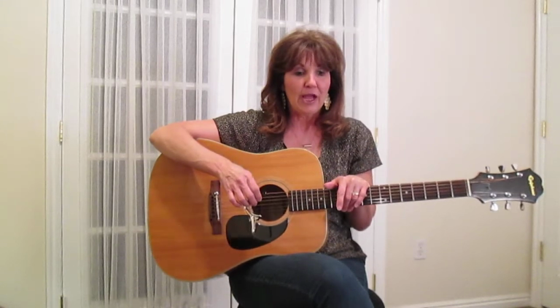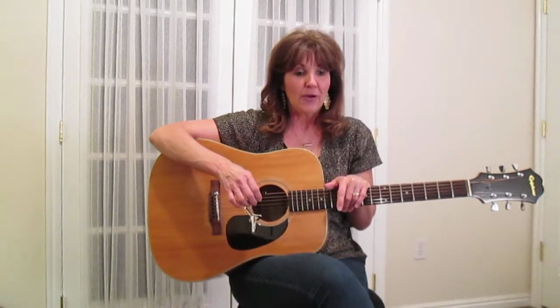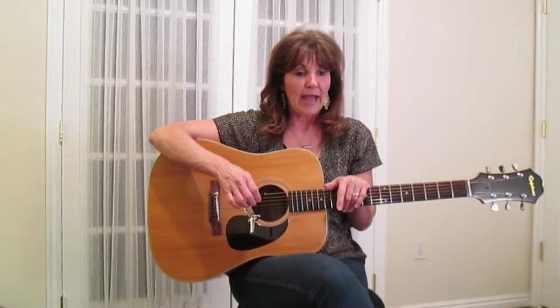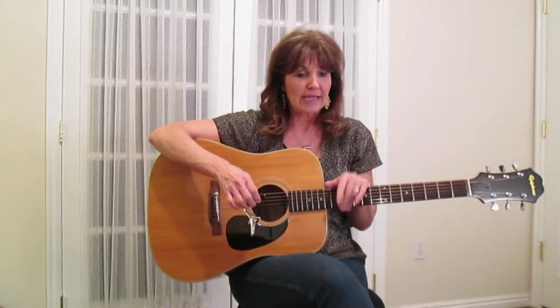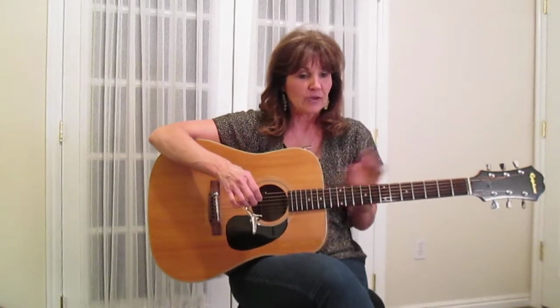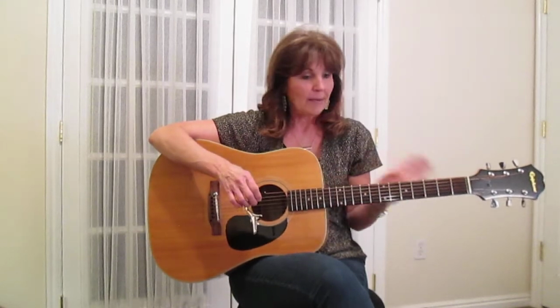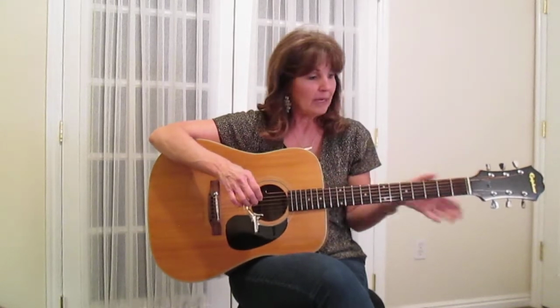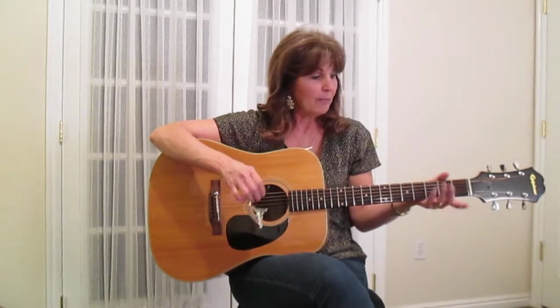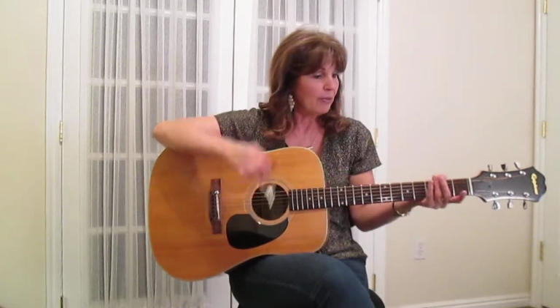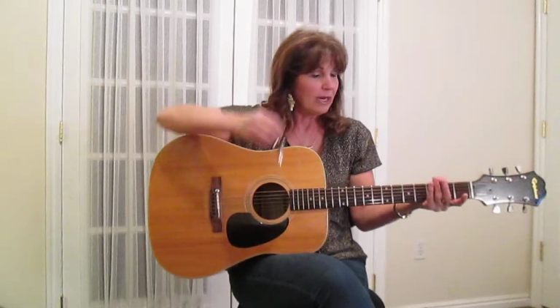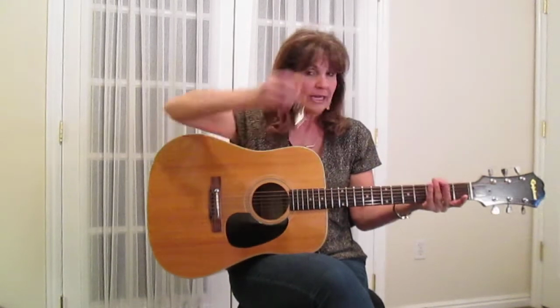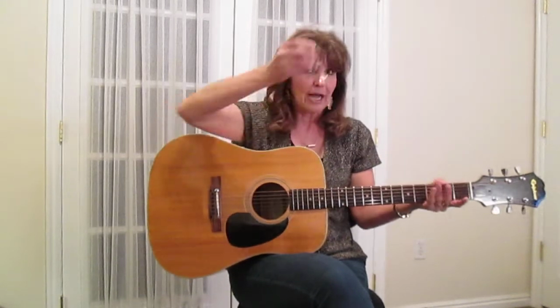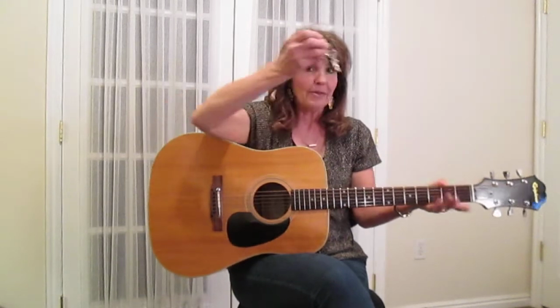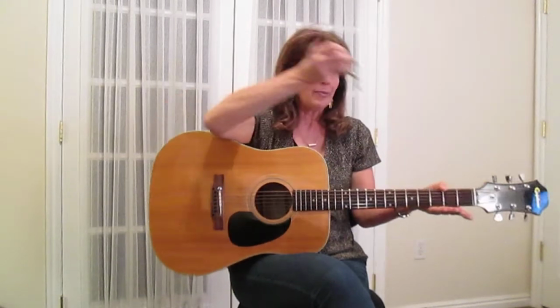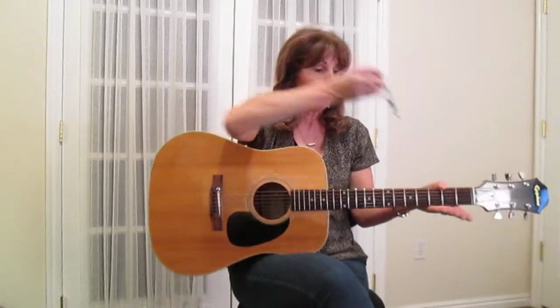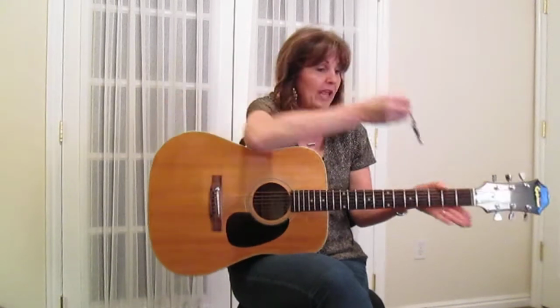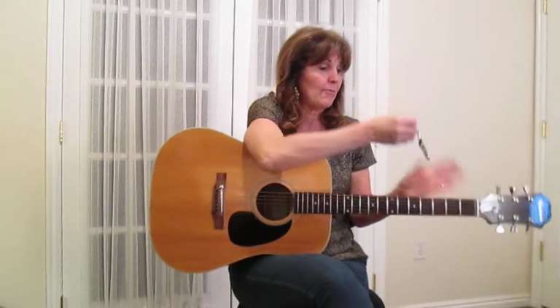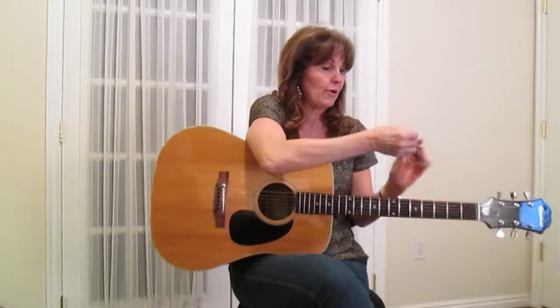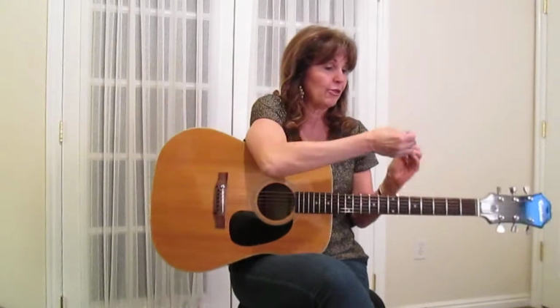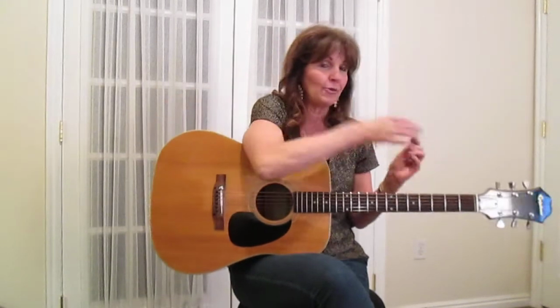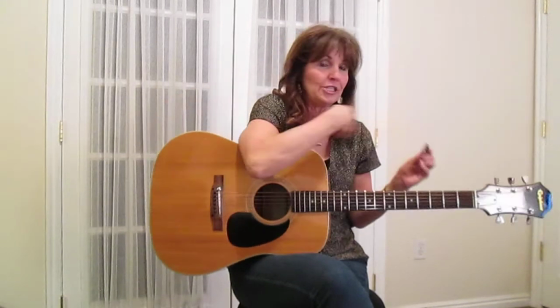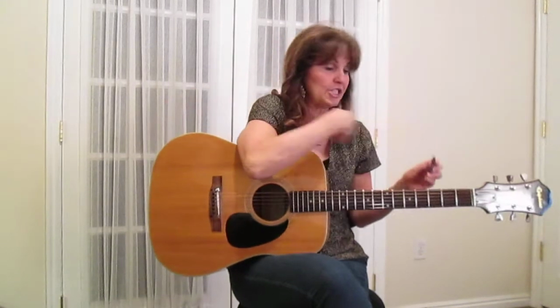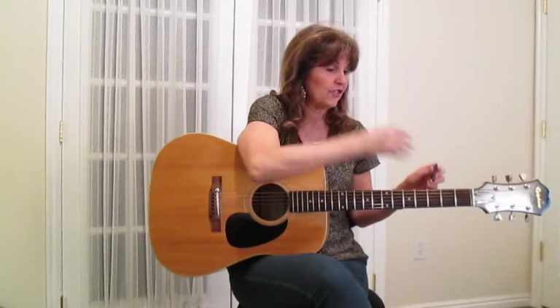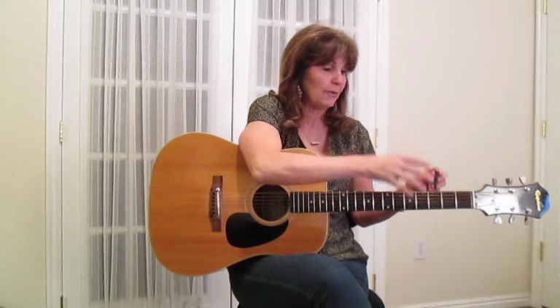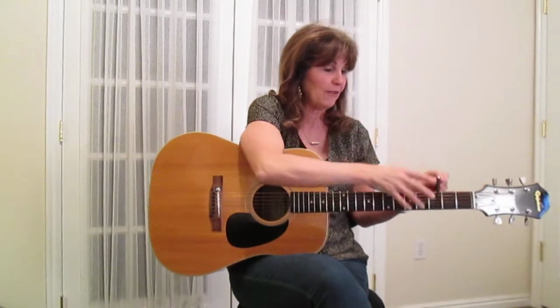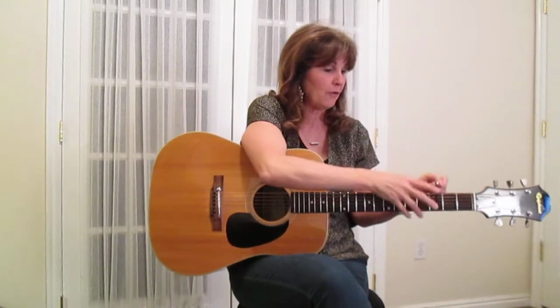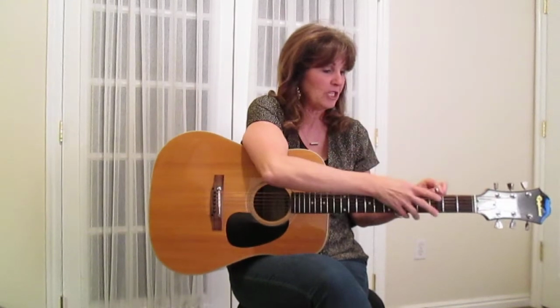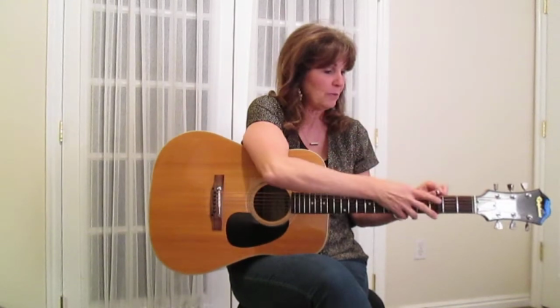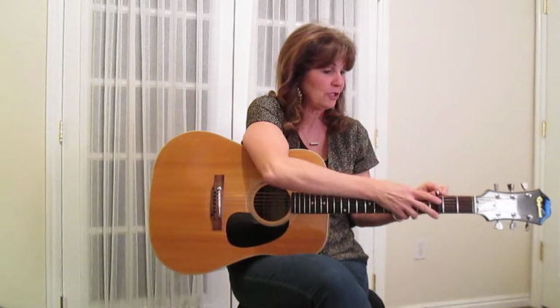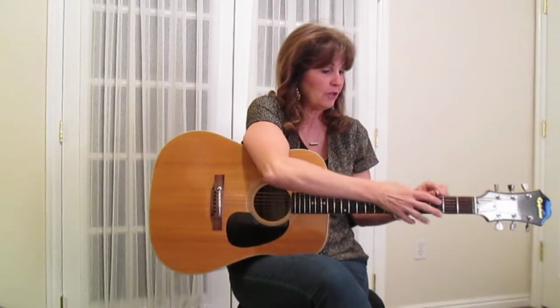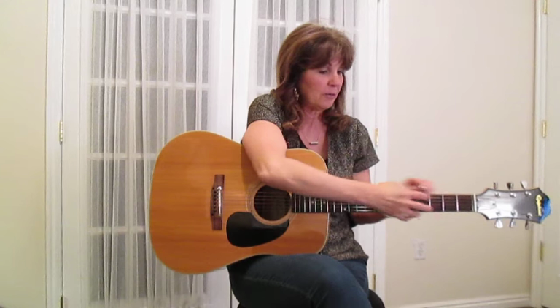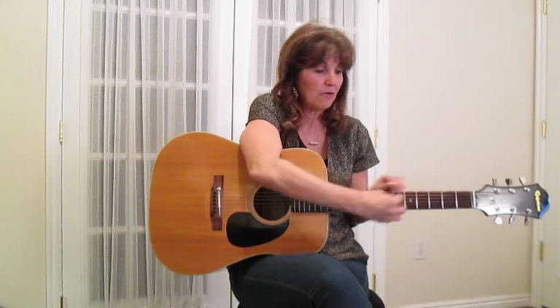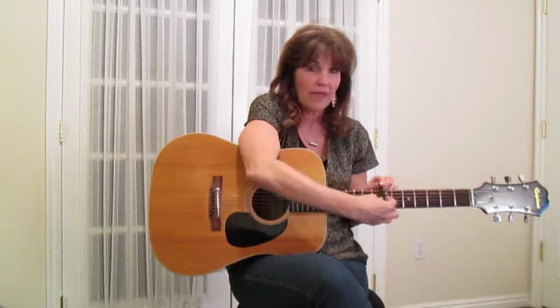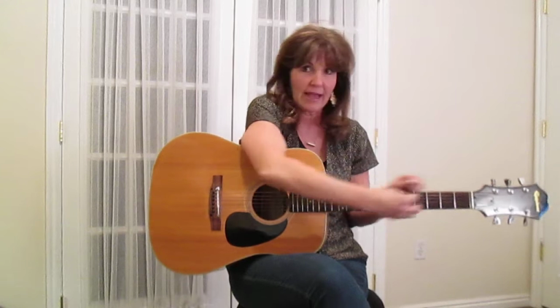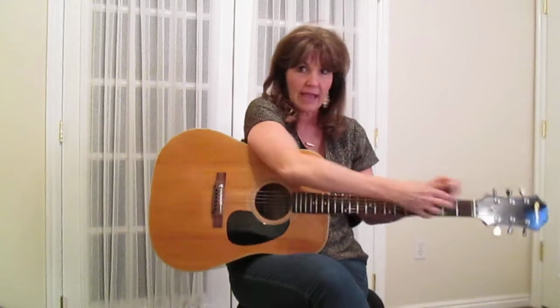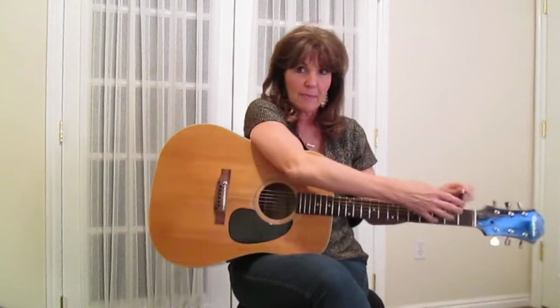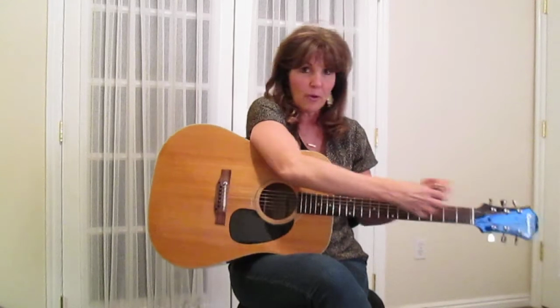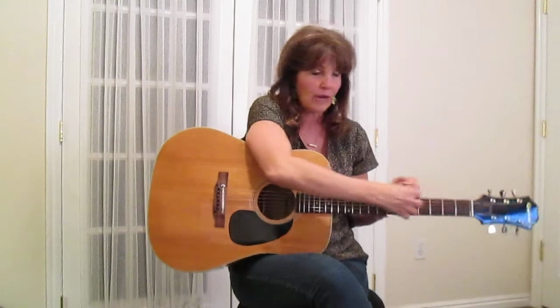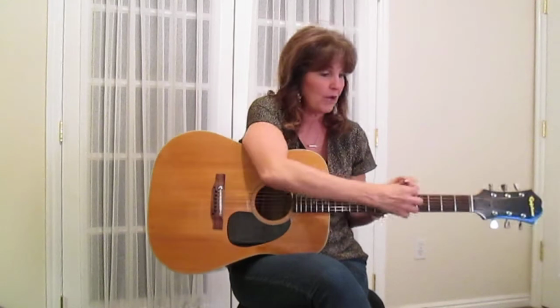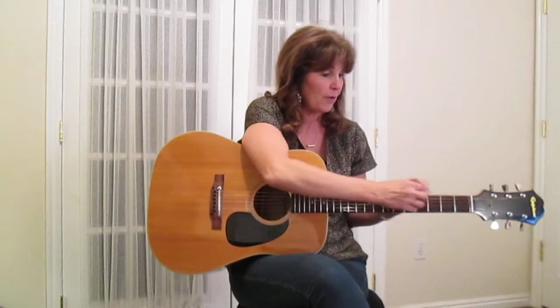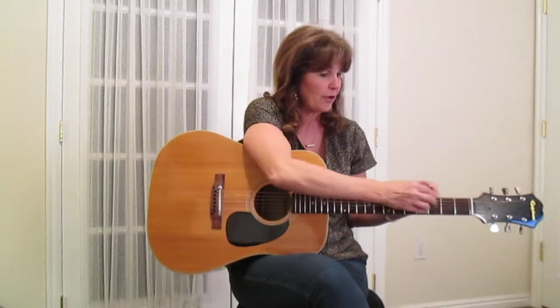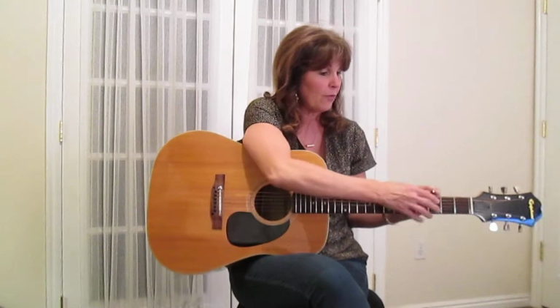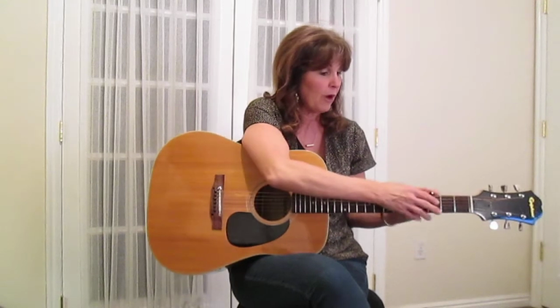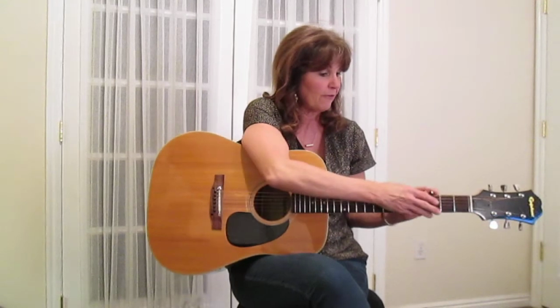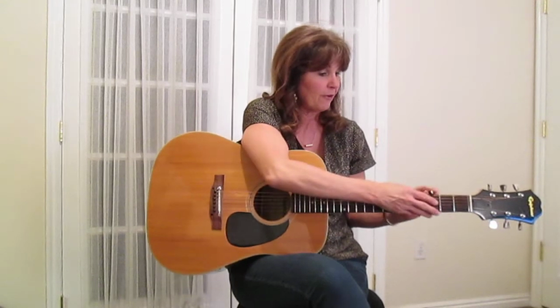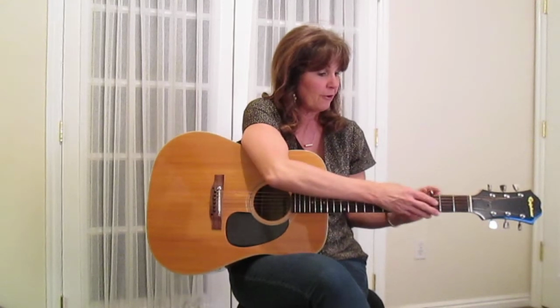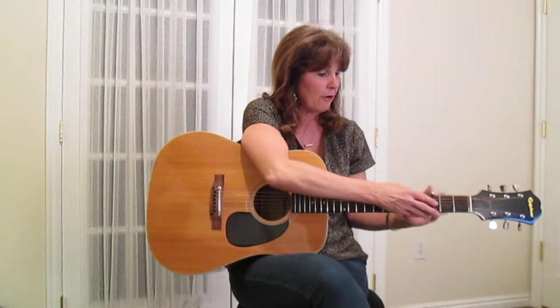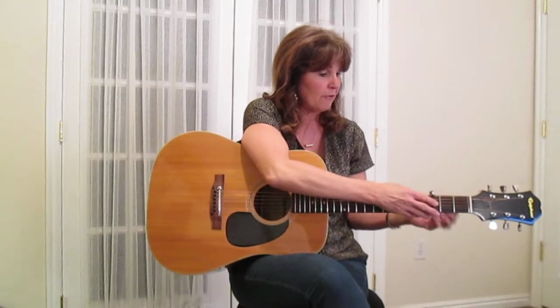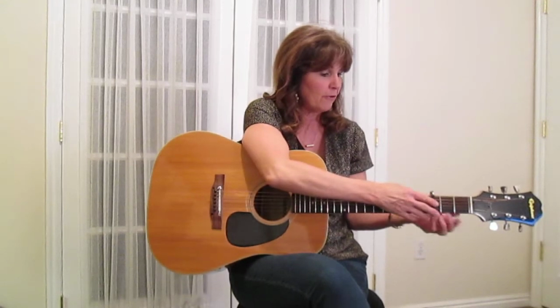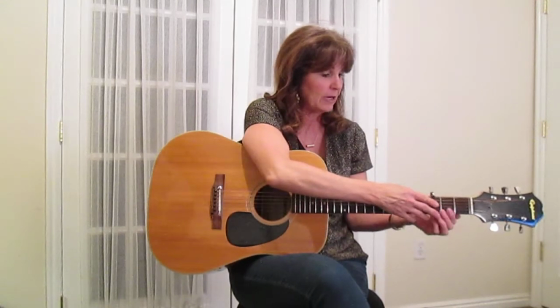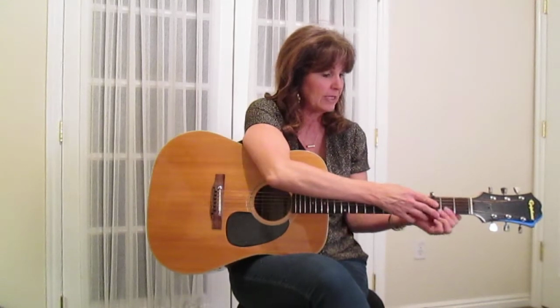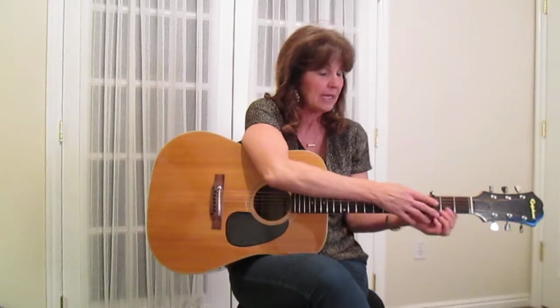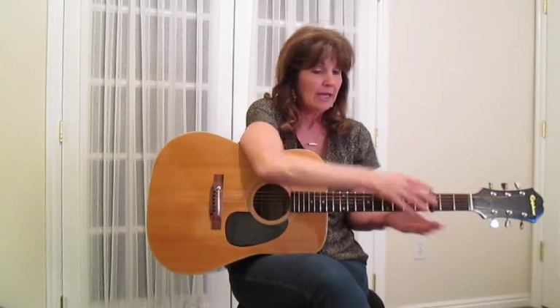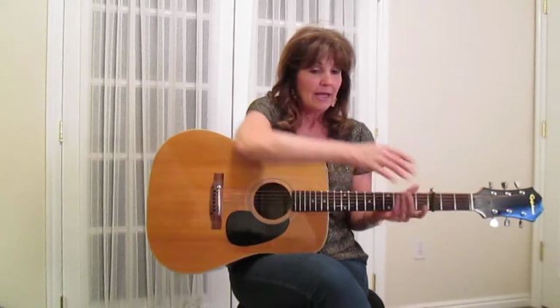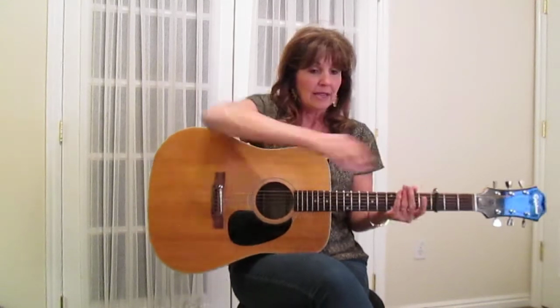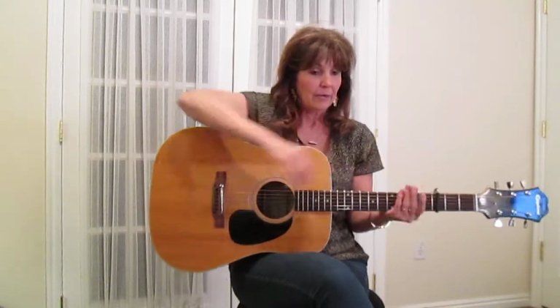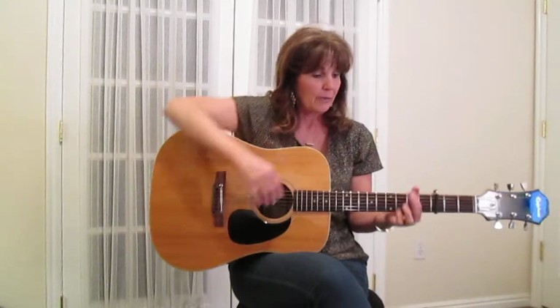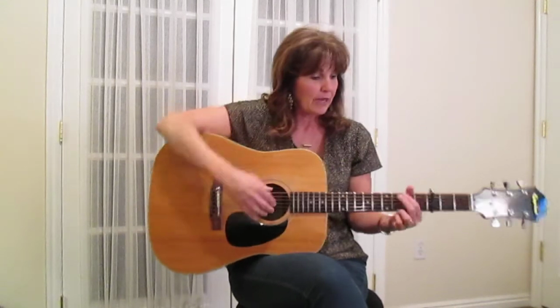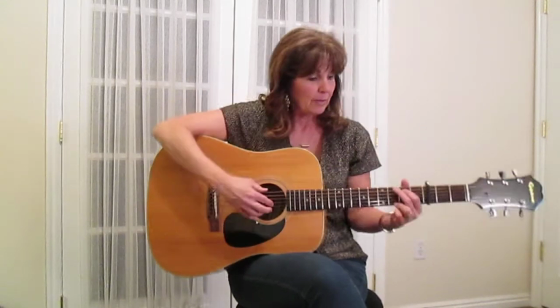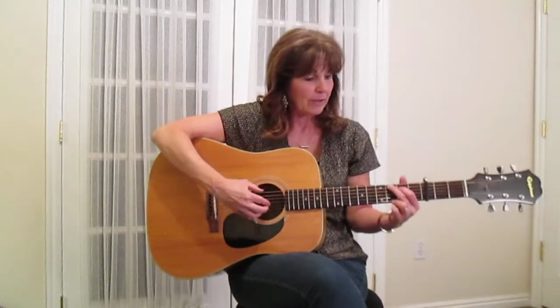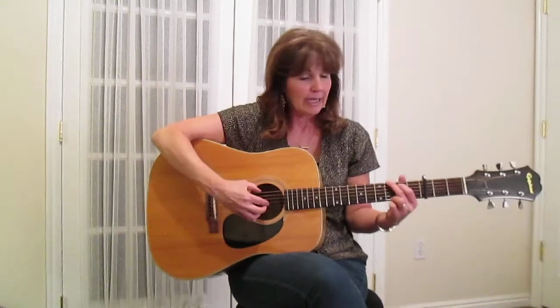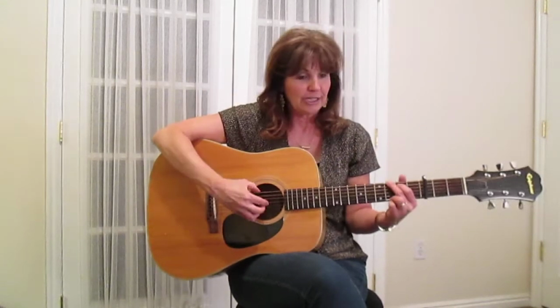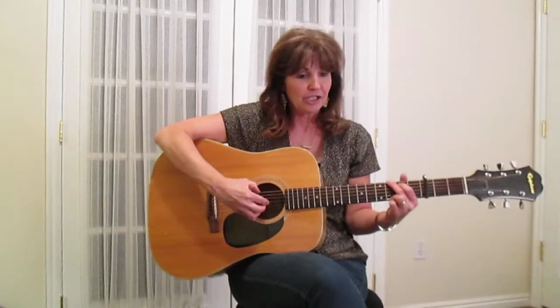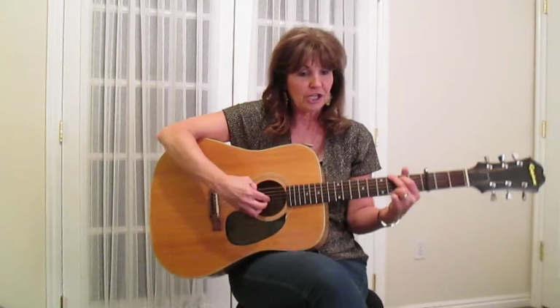I'm going to put a capo on 3 just for my voice, but you can move that capo anywhere you want for your own voice. That way we can play it in G.